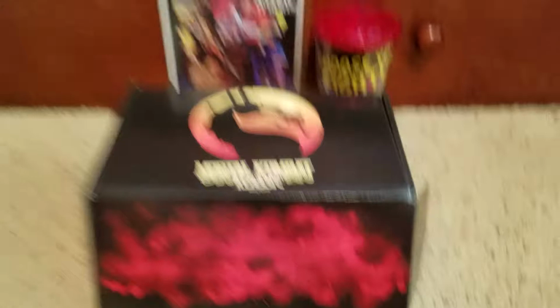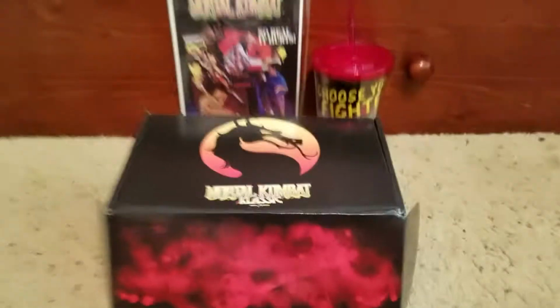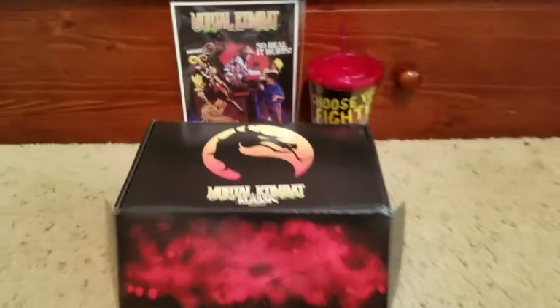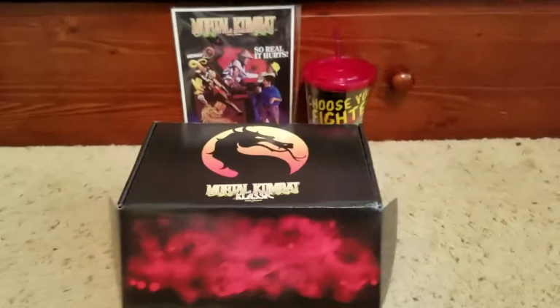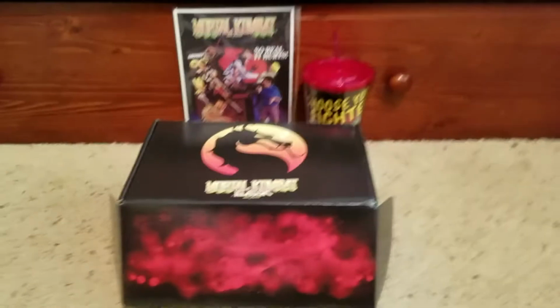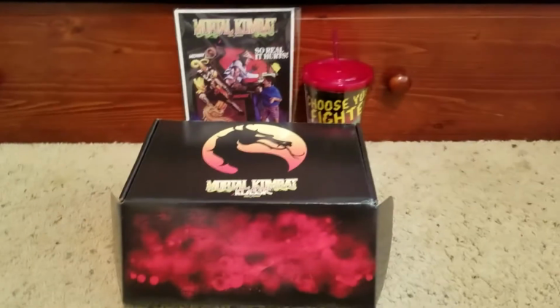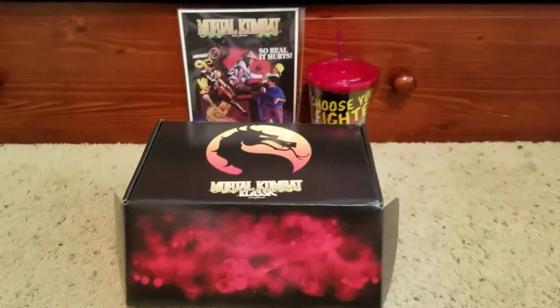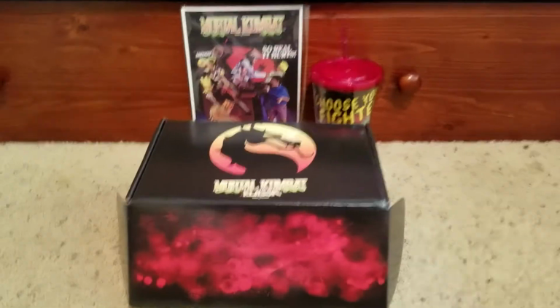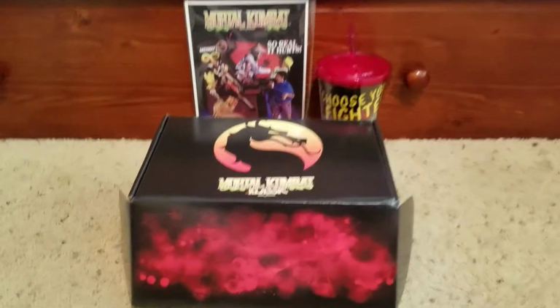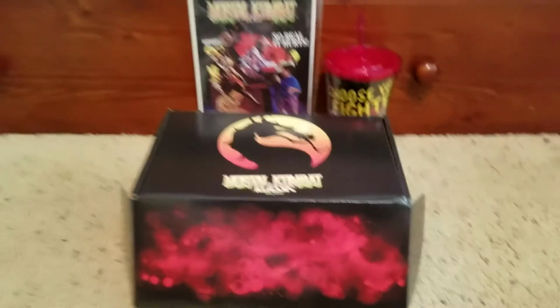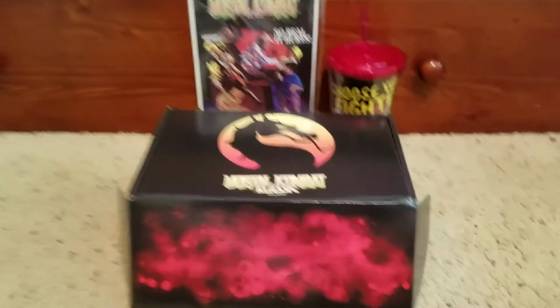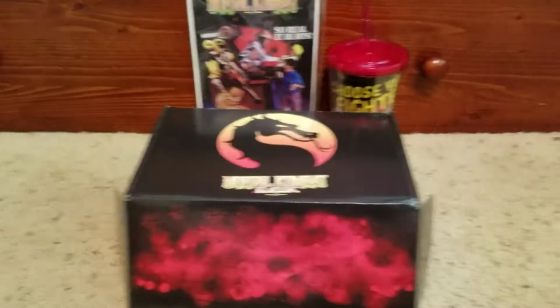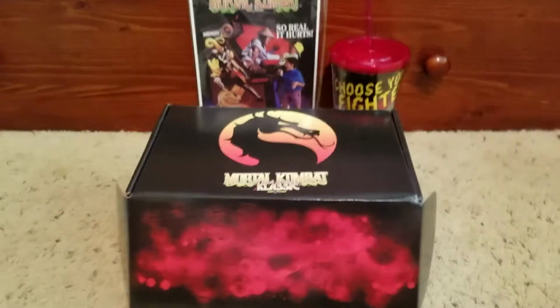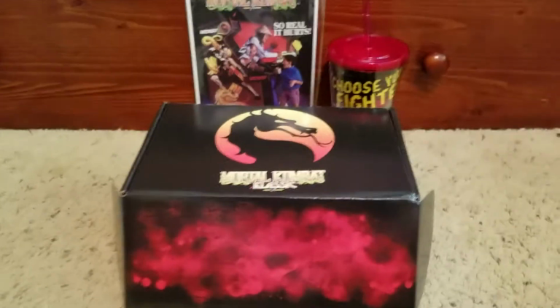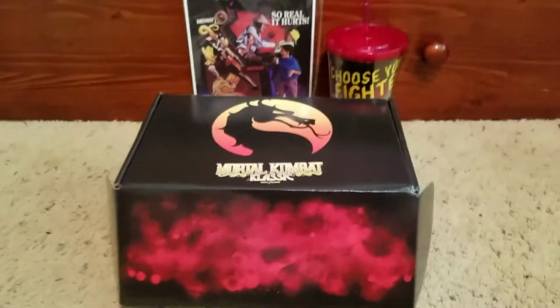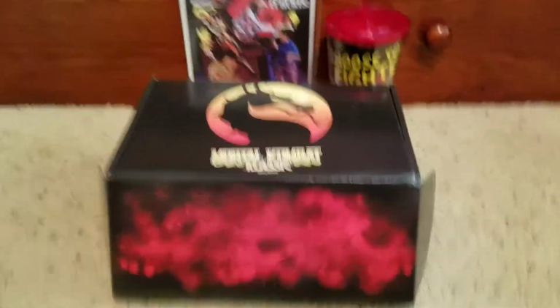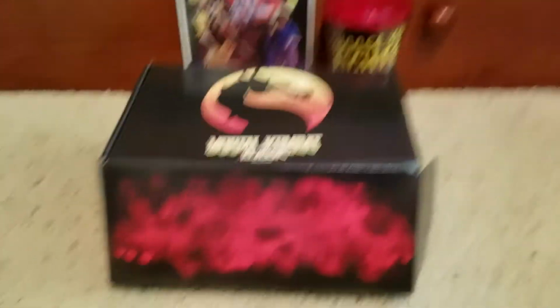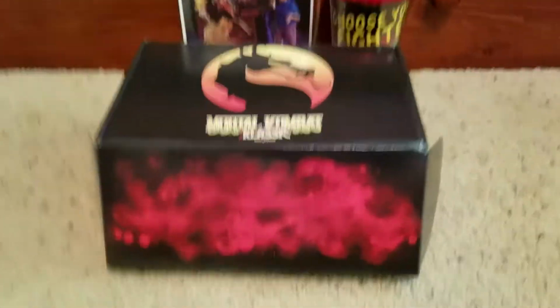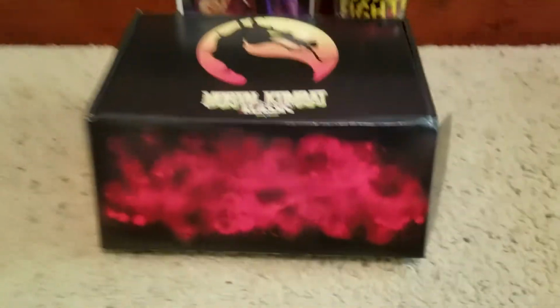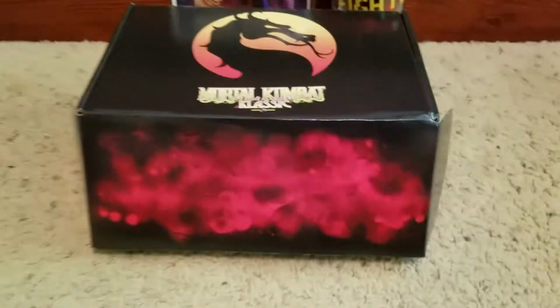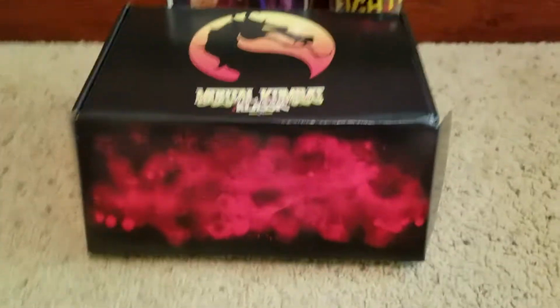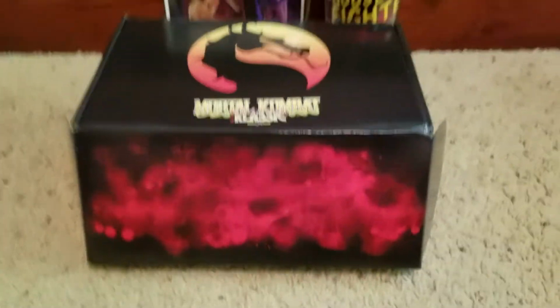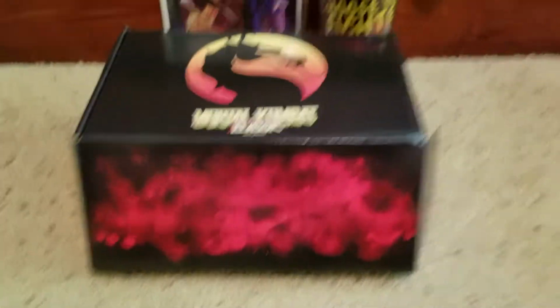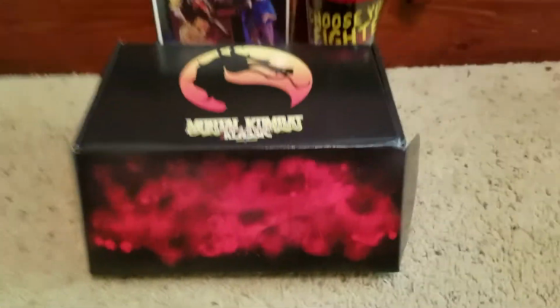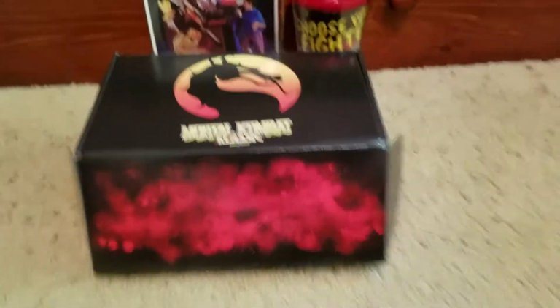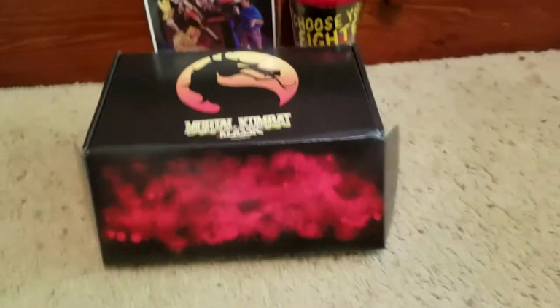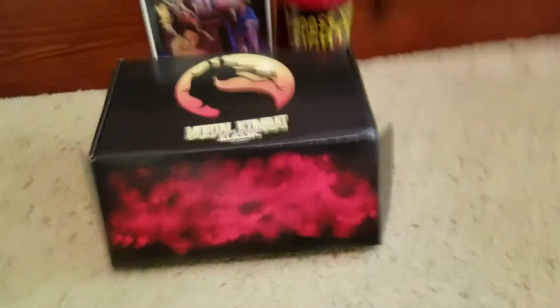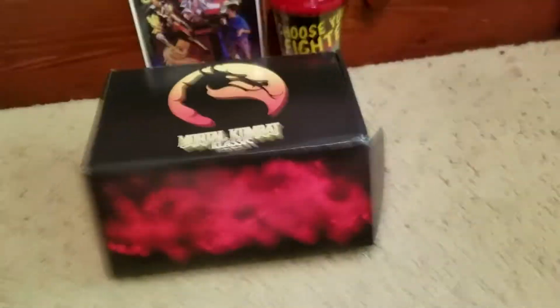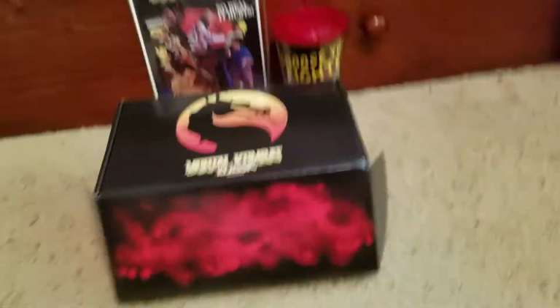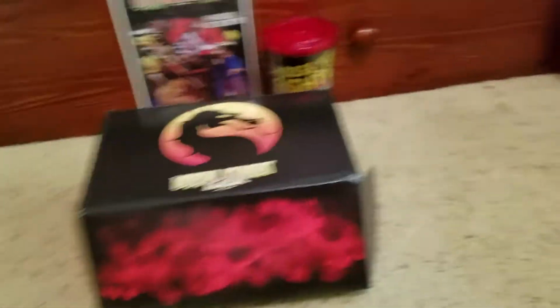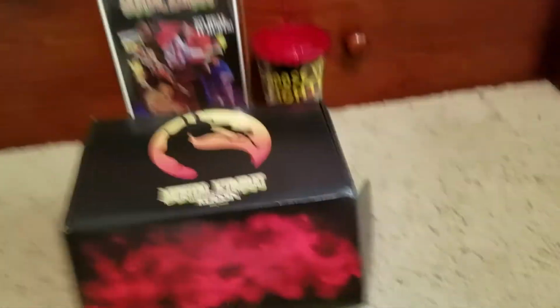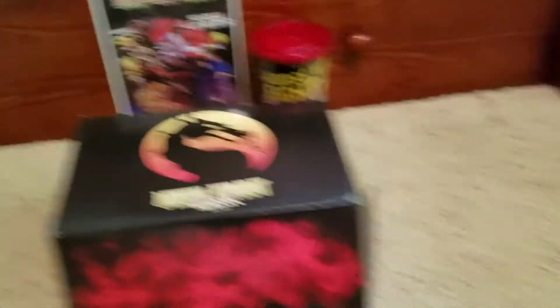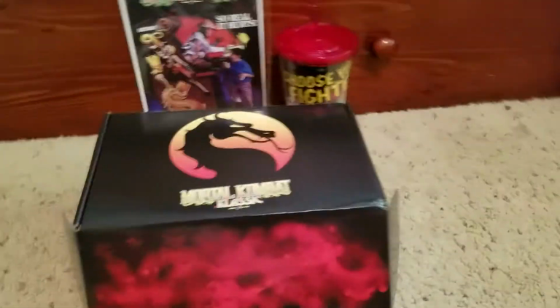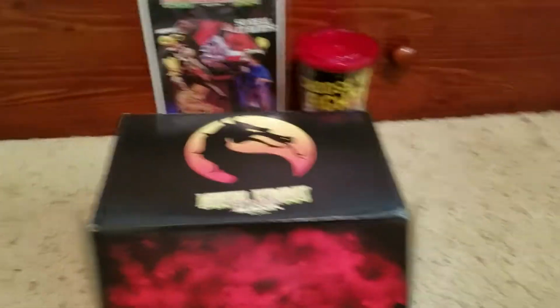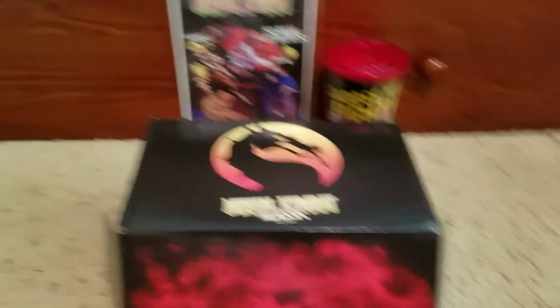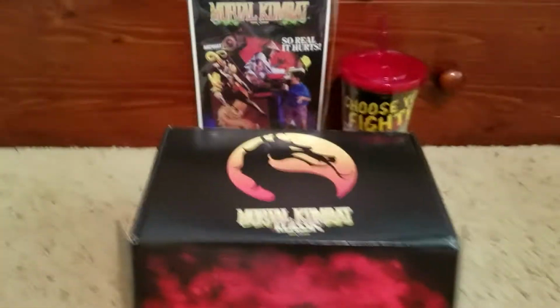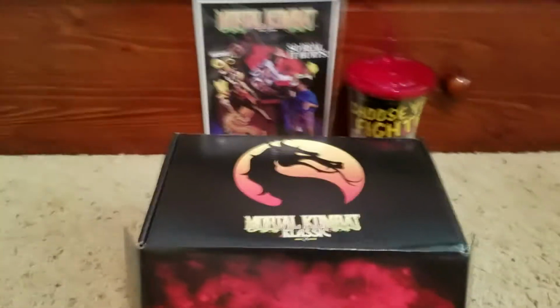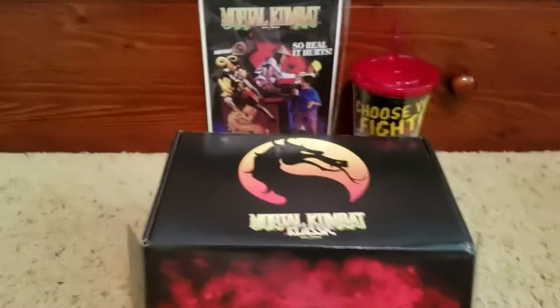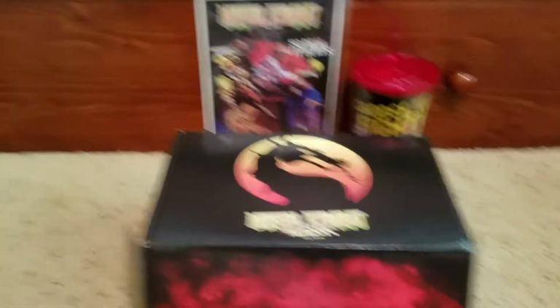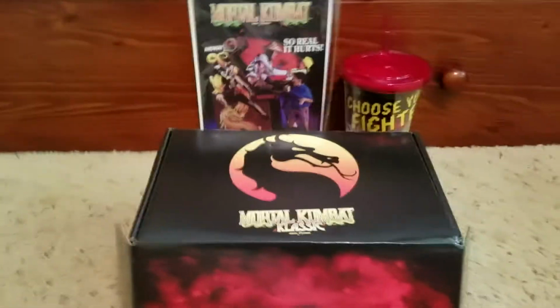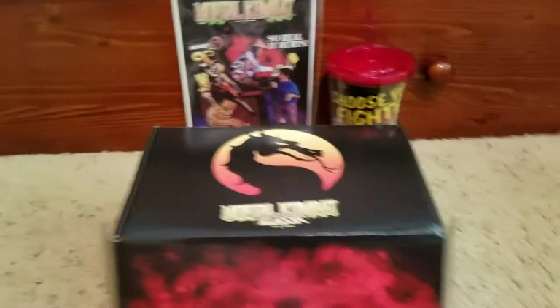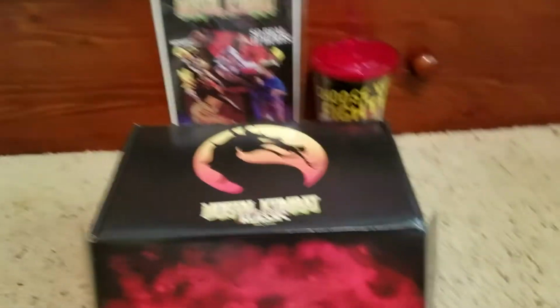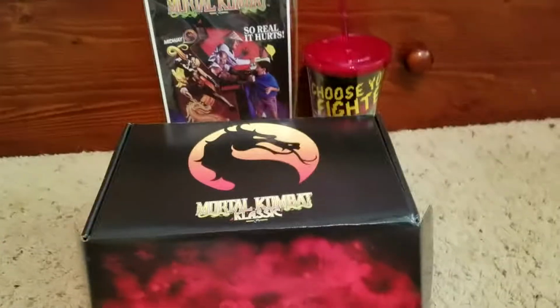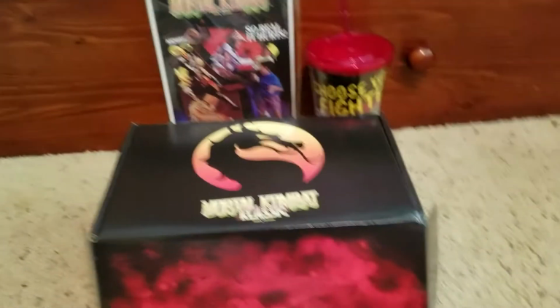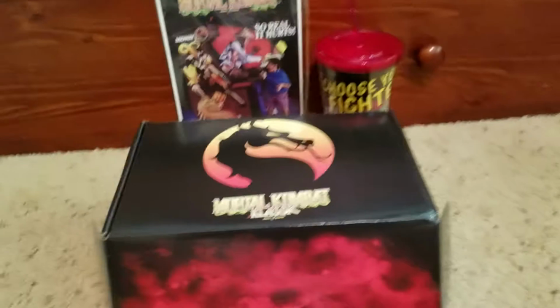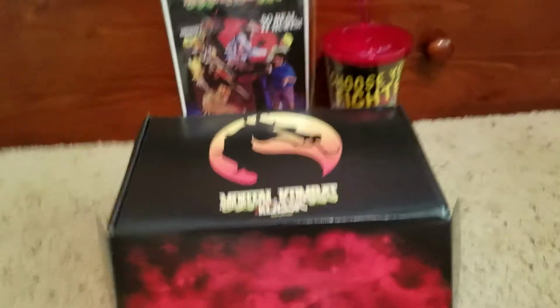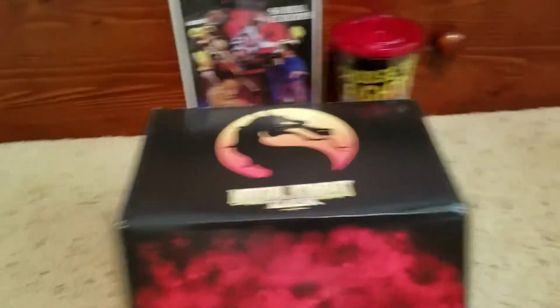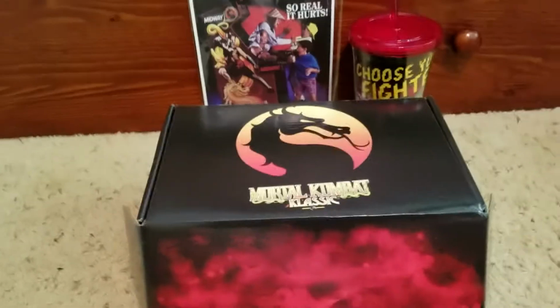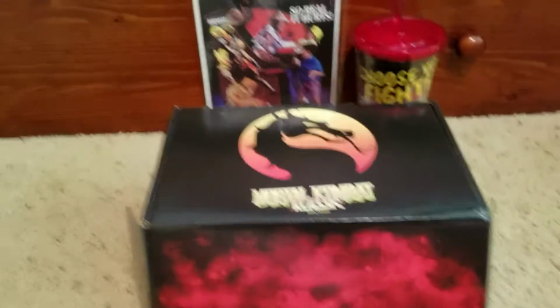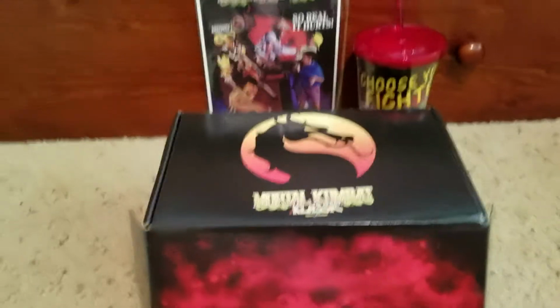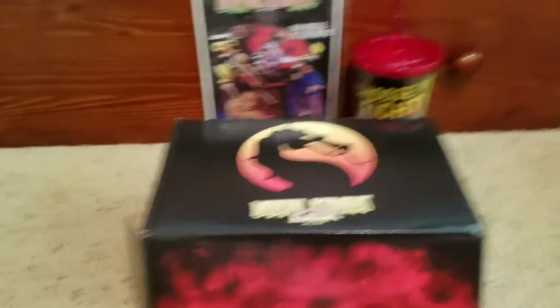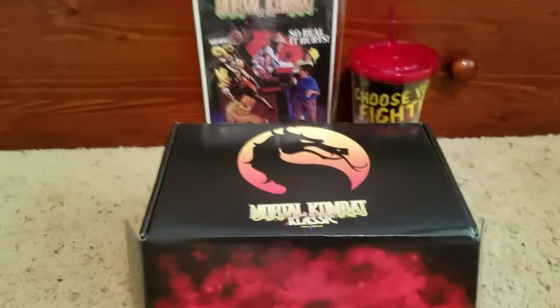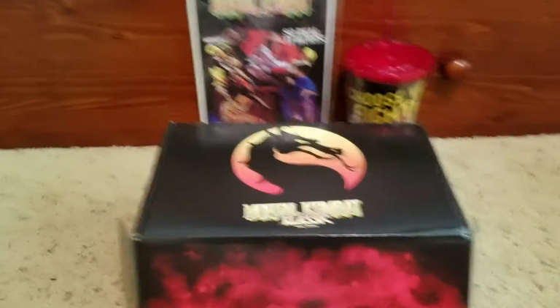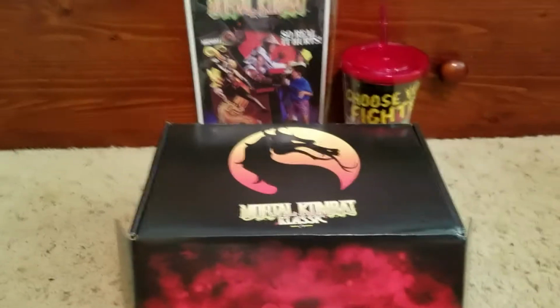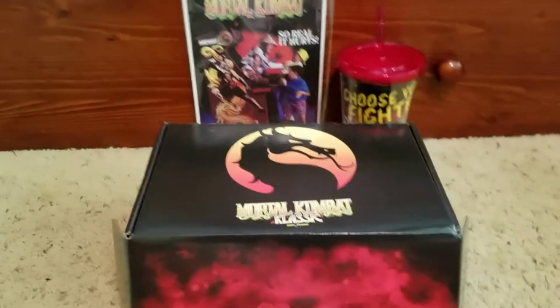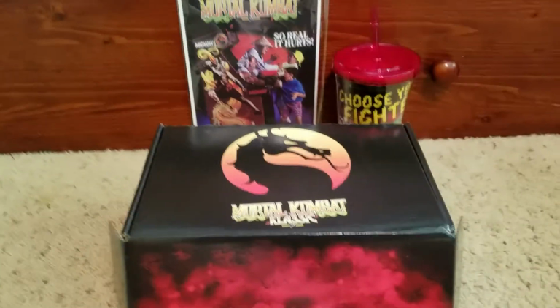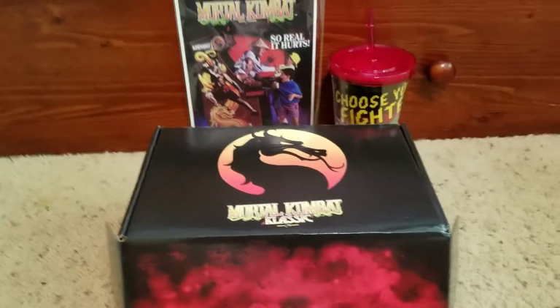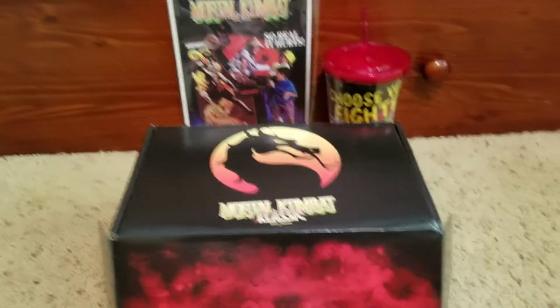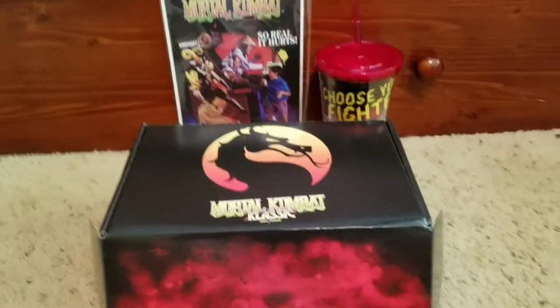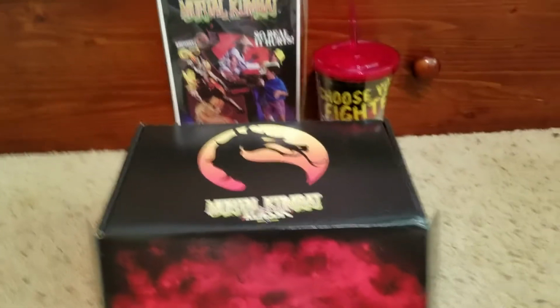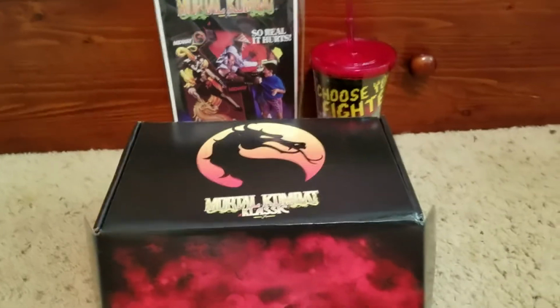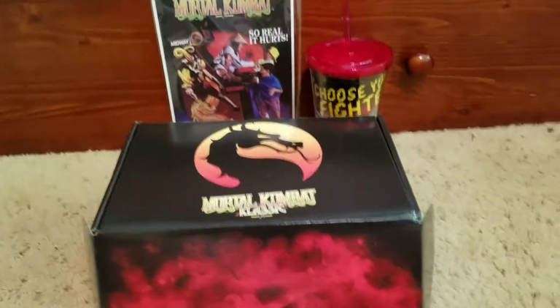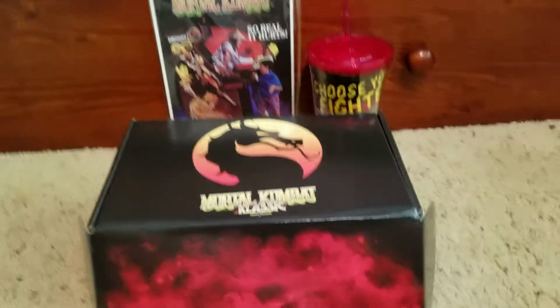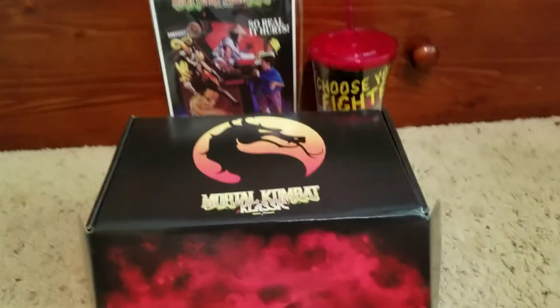Hey guys, welcome back to another YouTube video. I know it's been only like 10 minutes or 5 minutes since my last video,